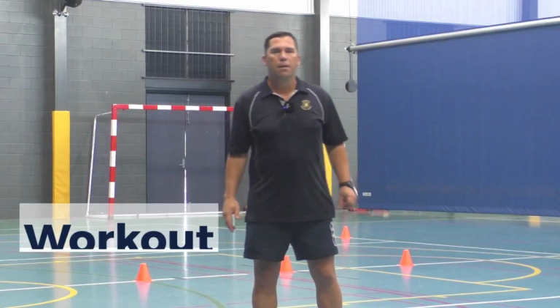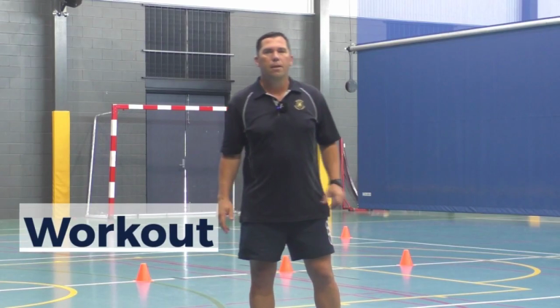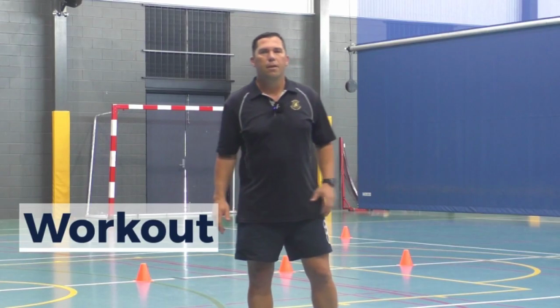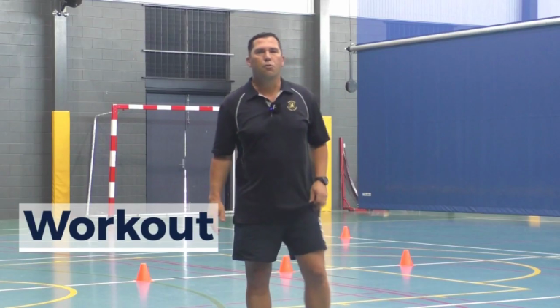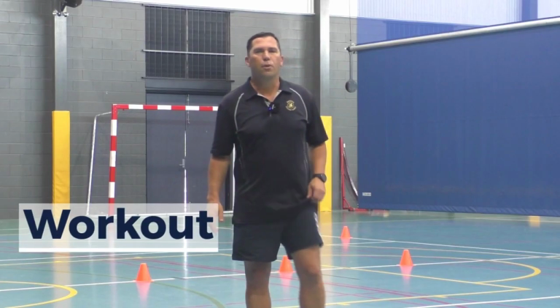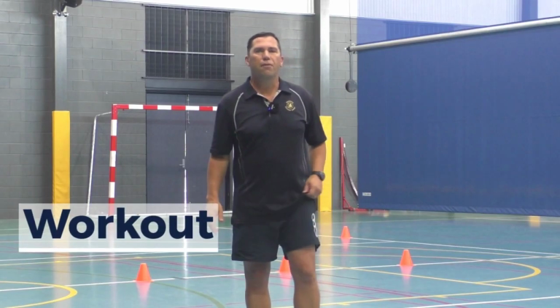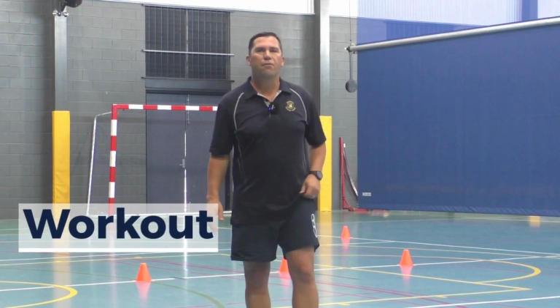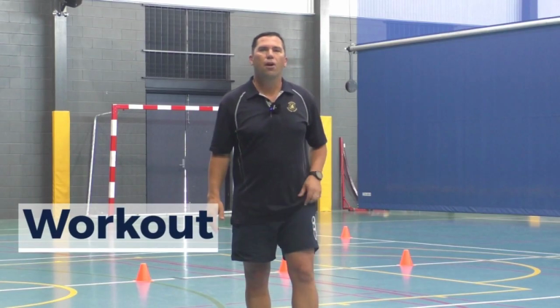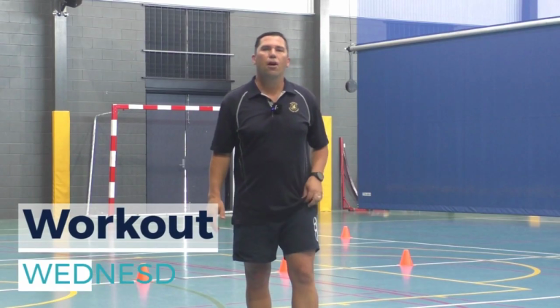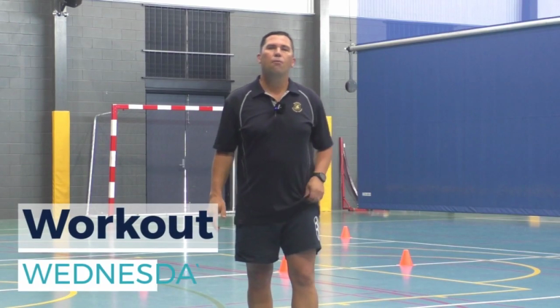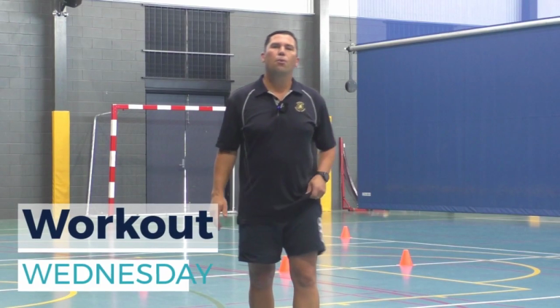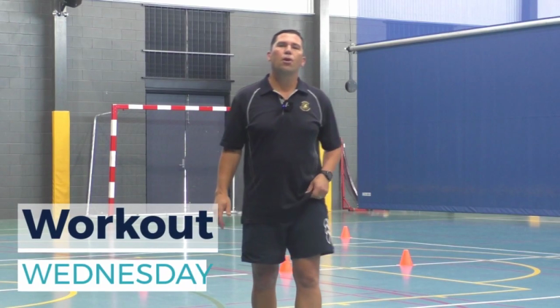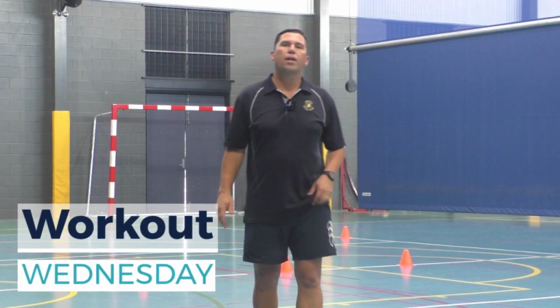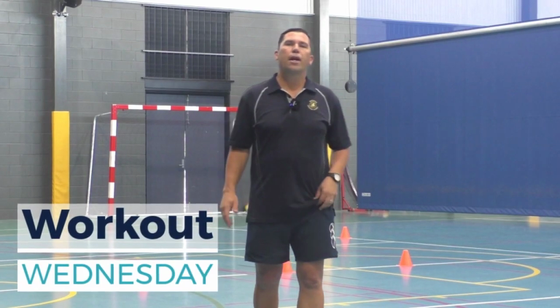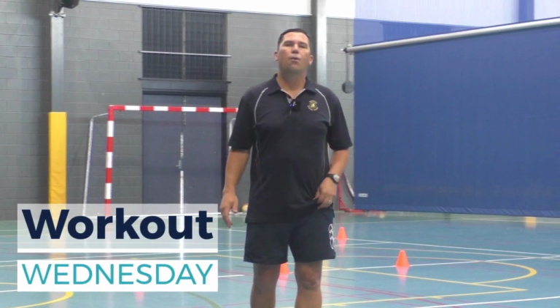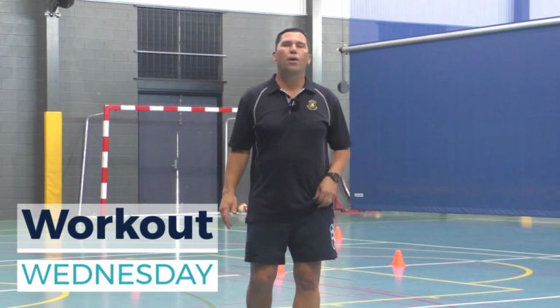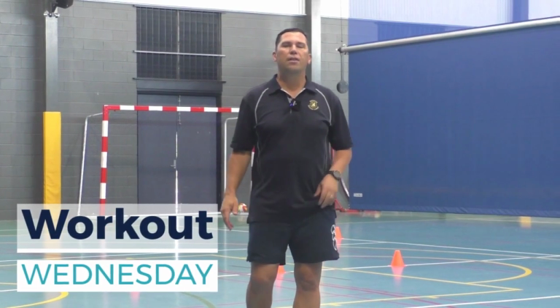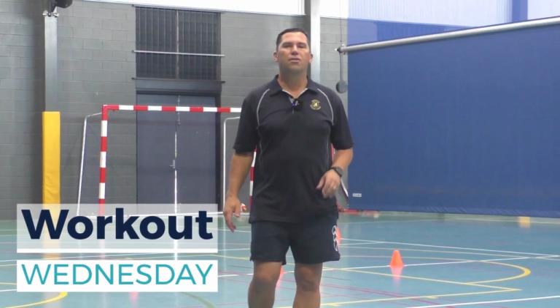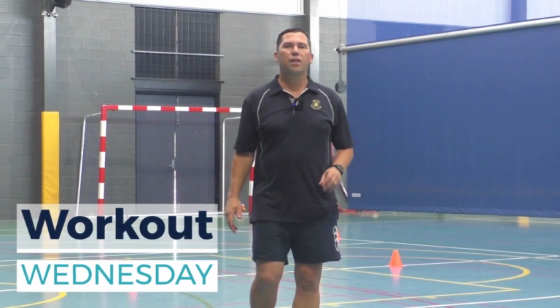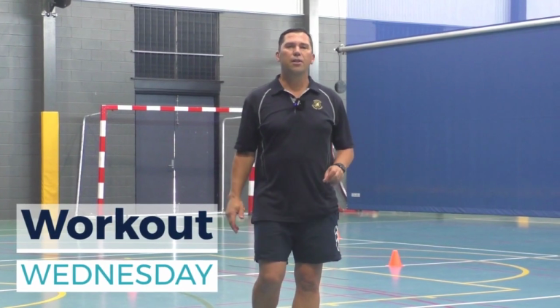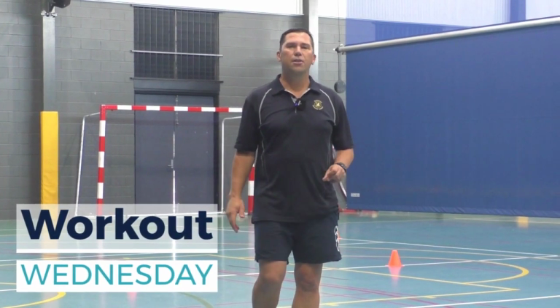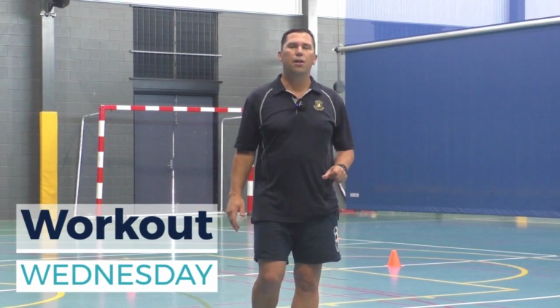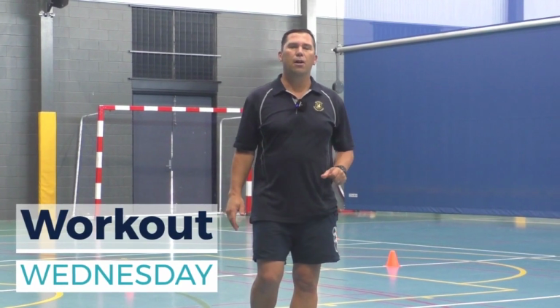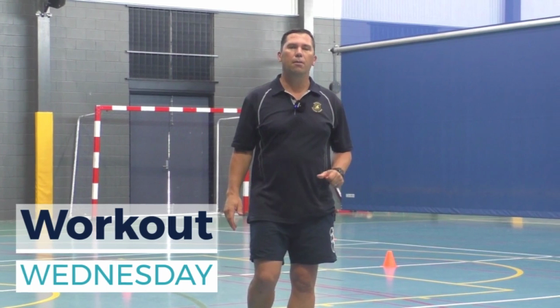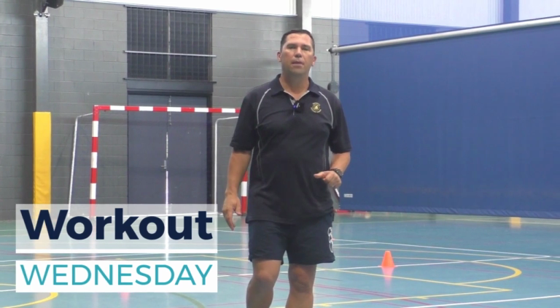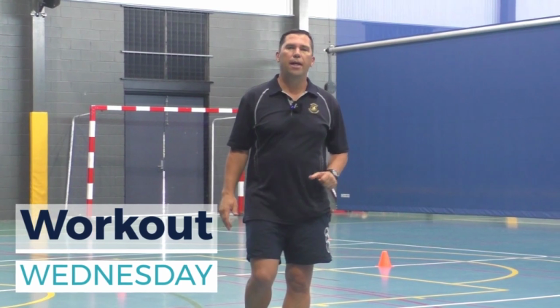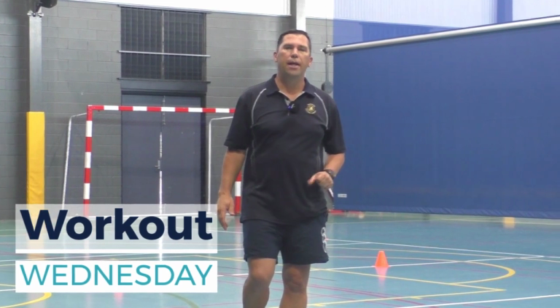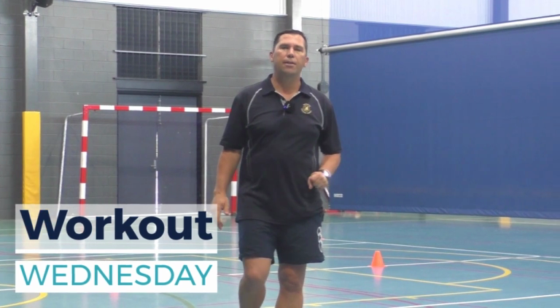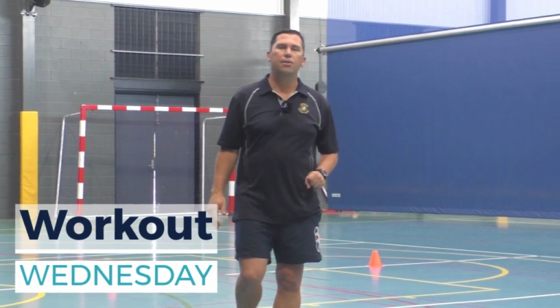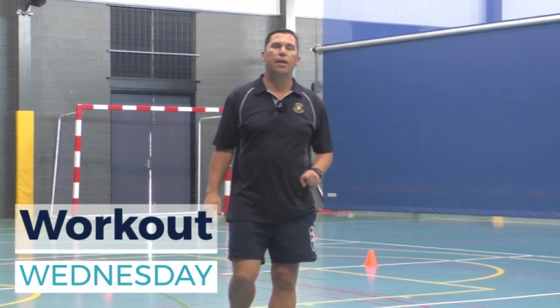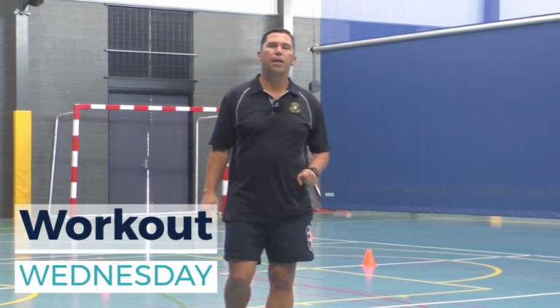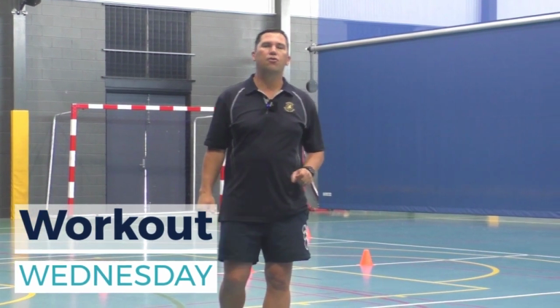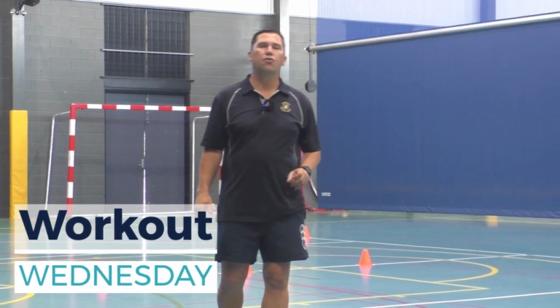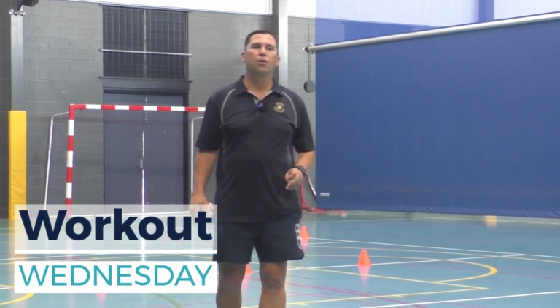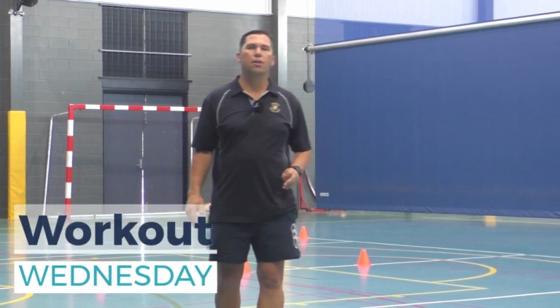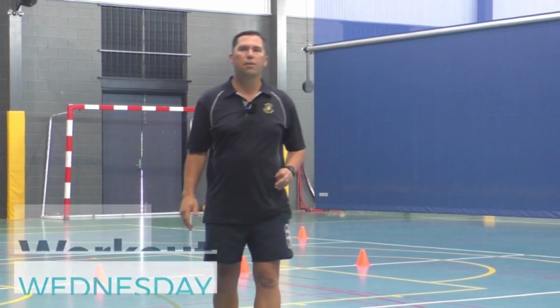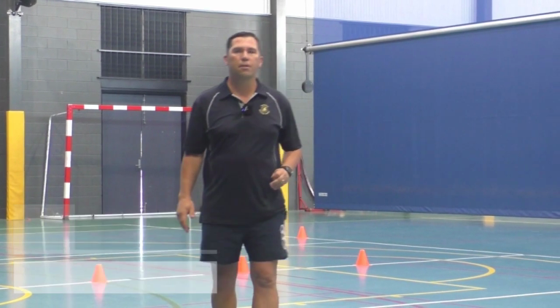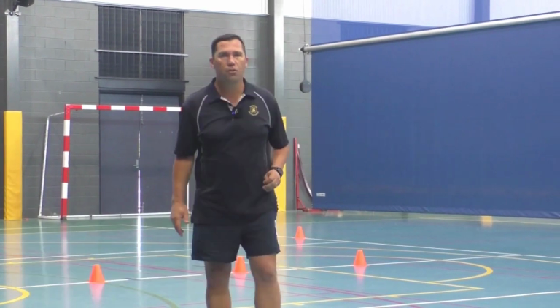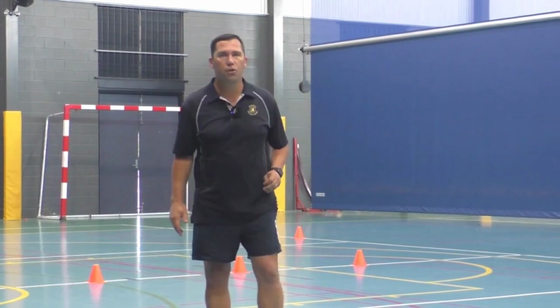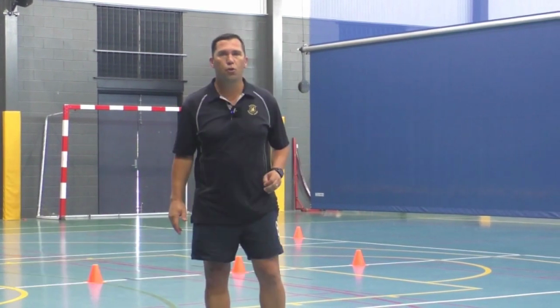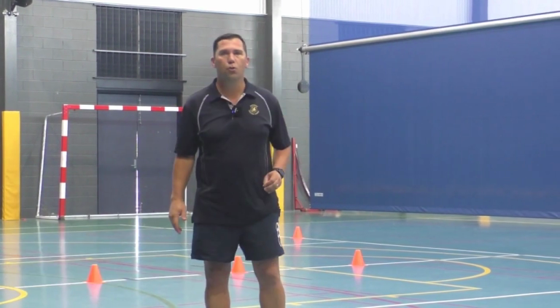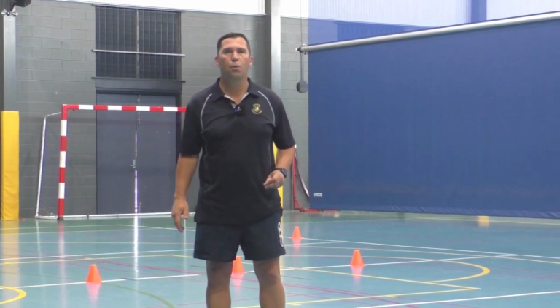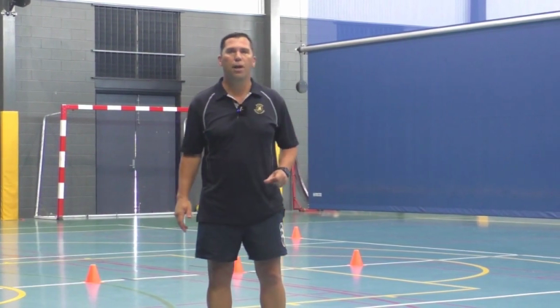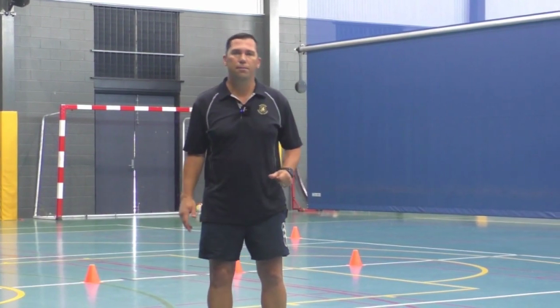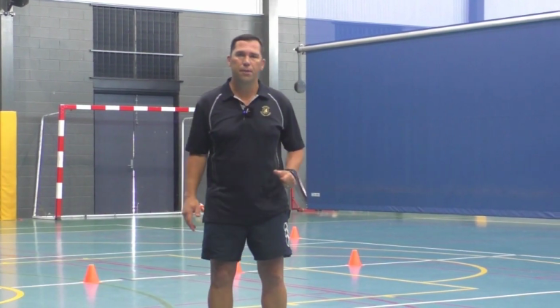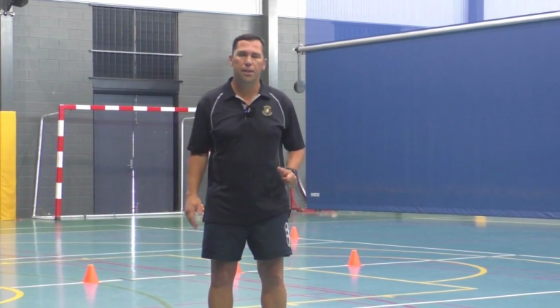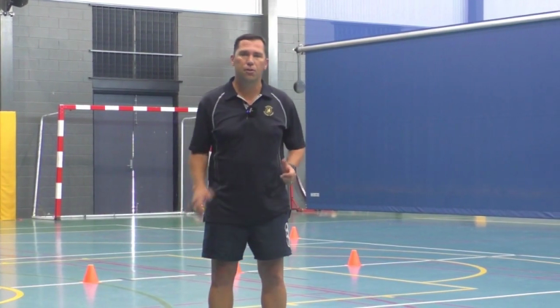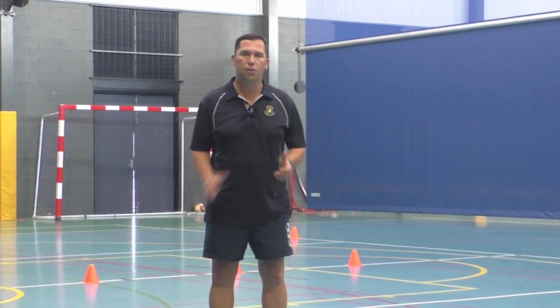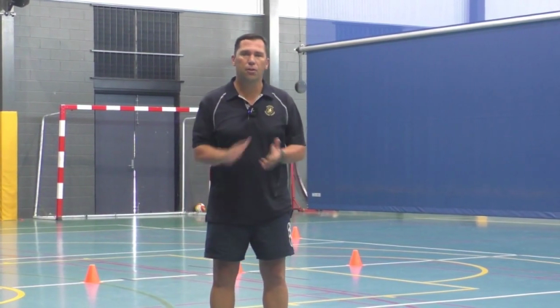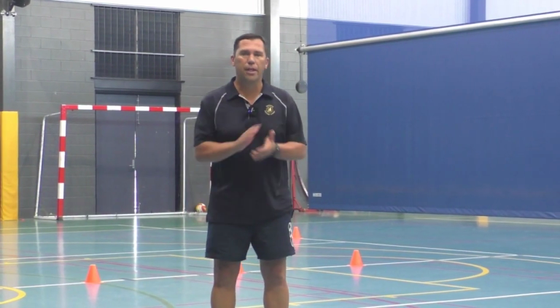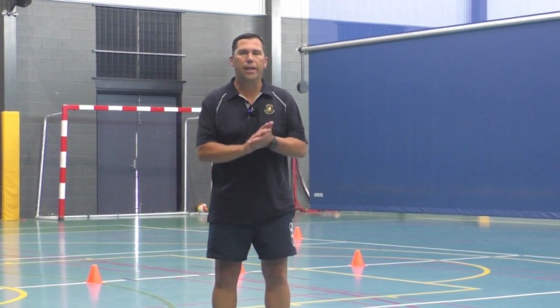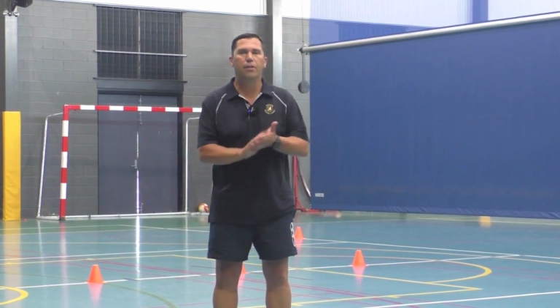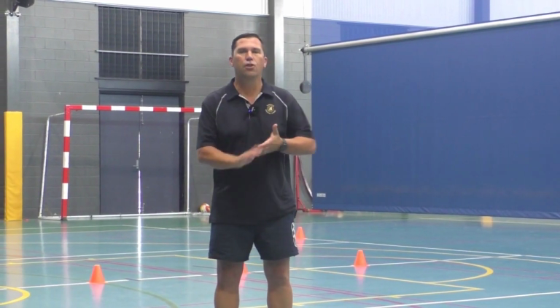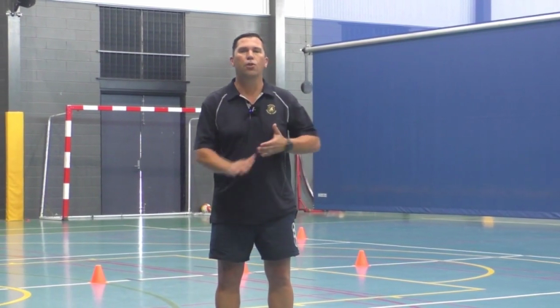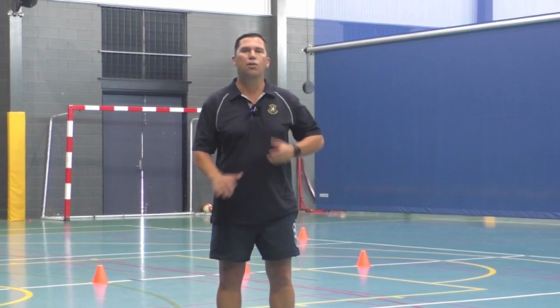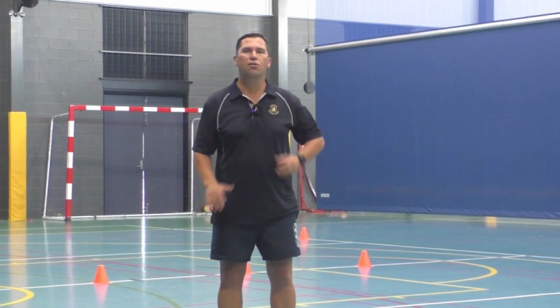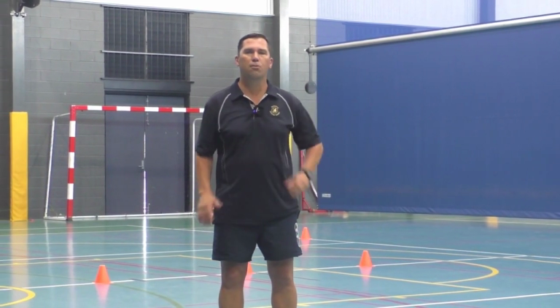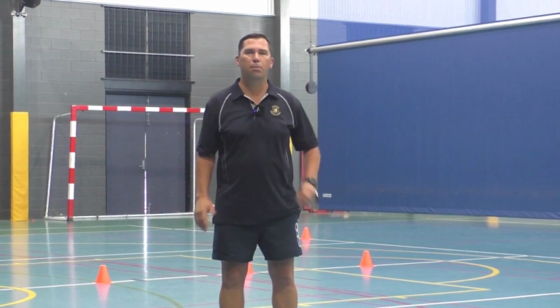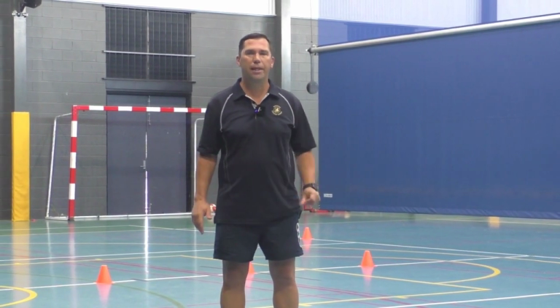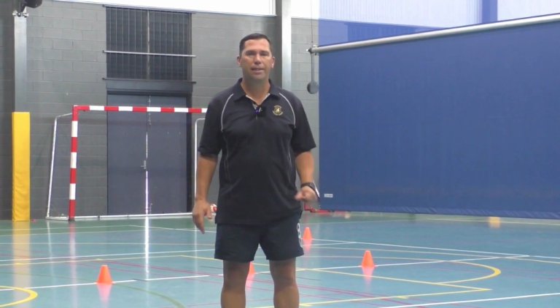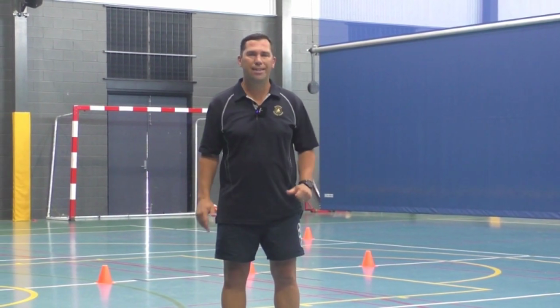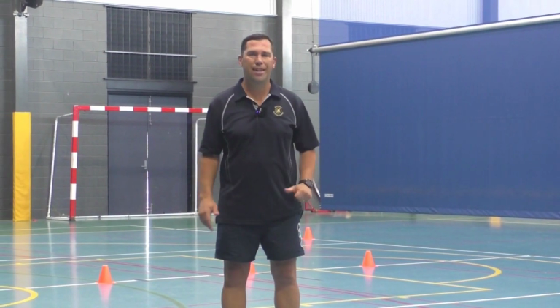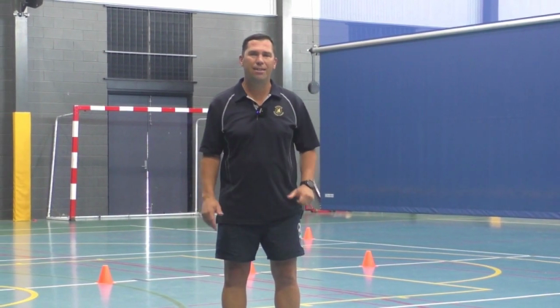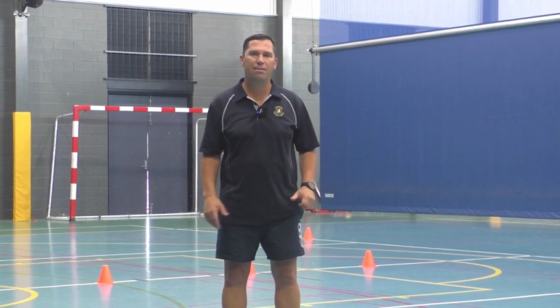It's week five, workout Wednesday time, and today's drill is a good one. It's called the Illinois Speed Test.